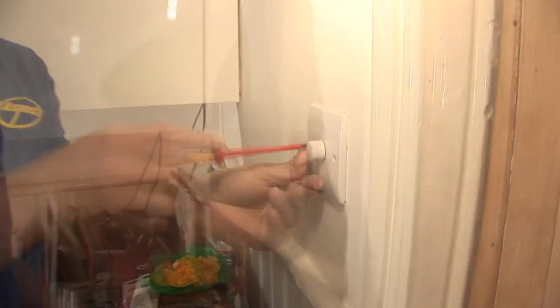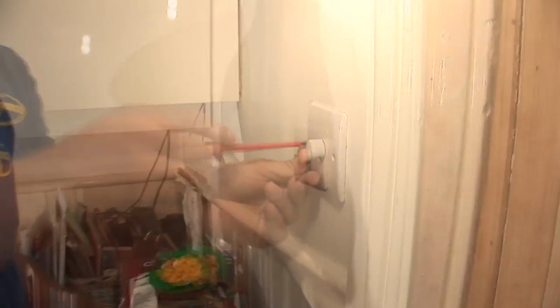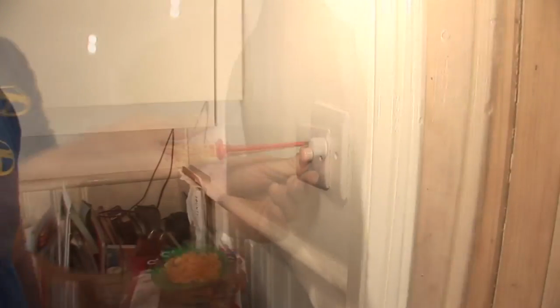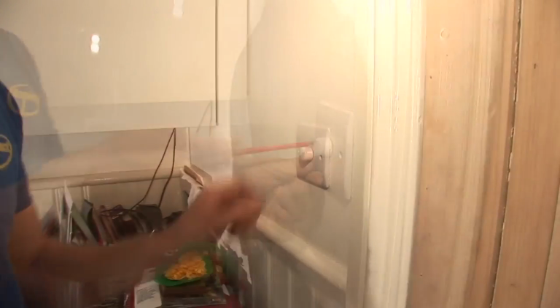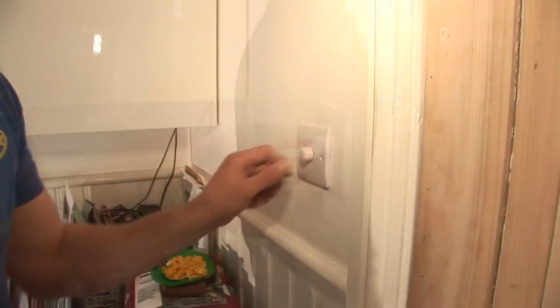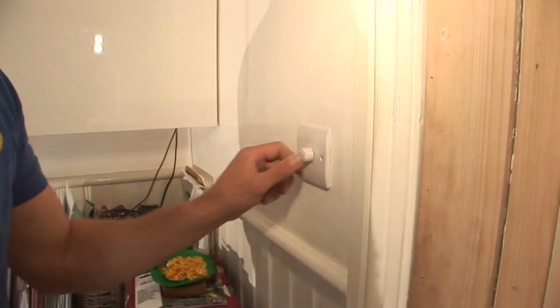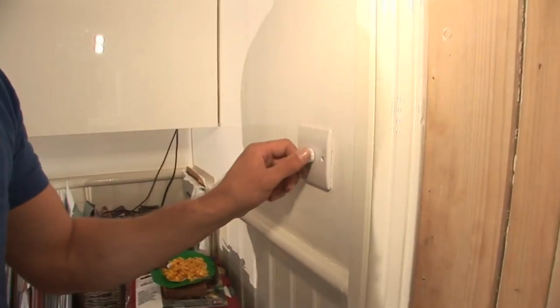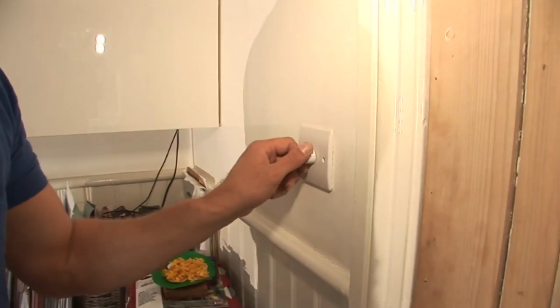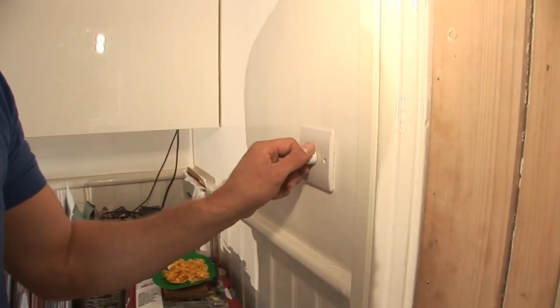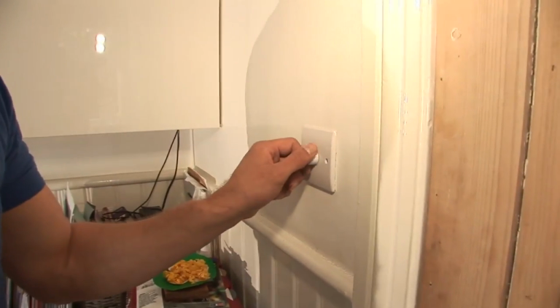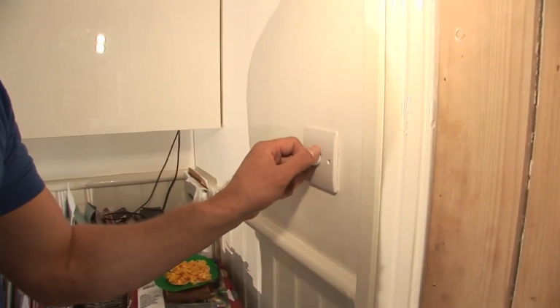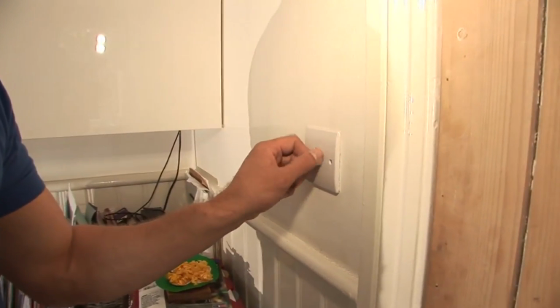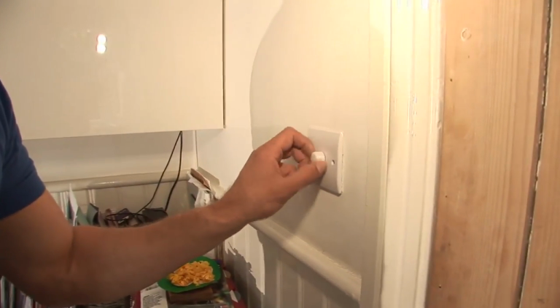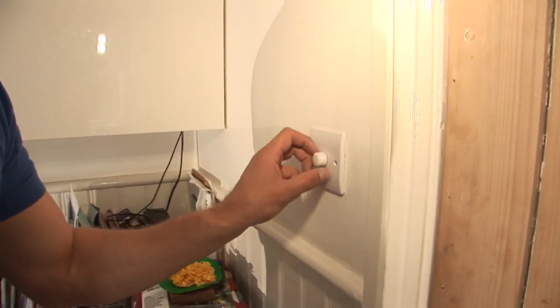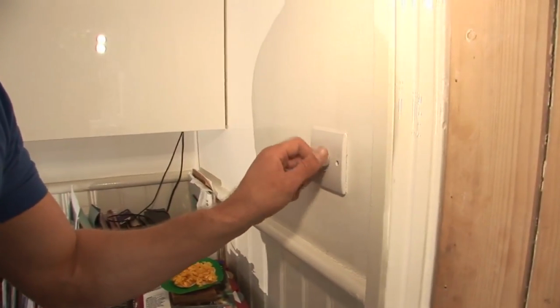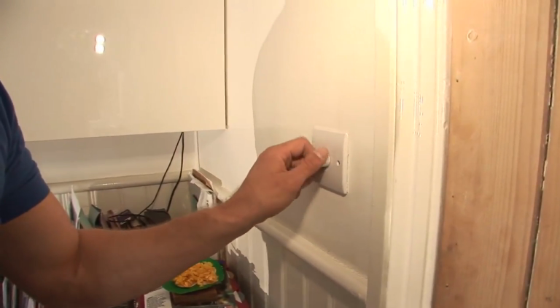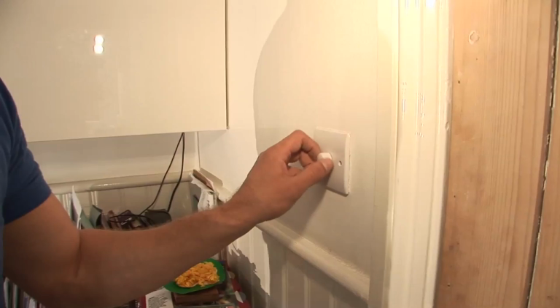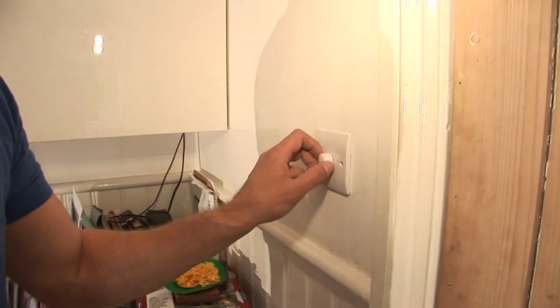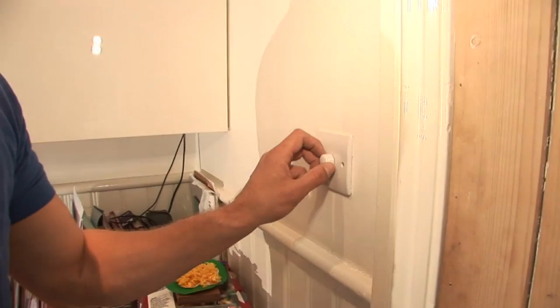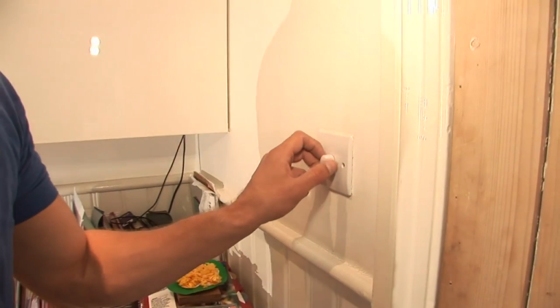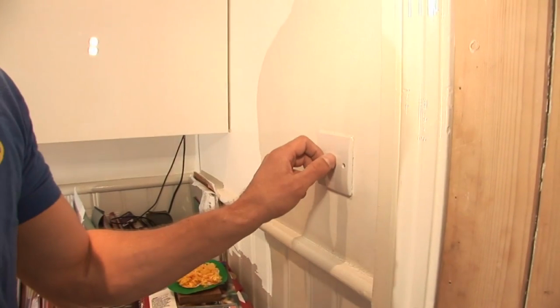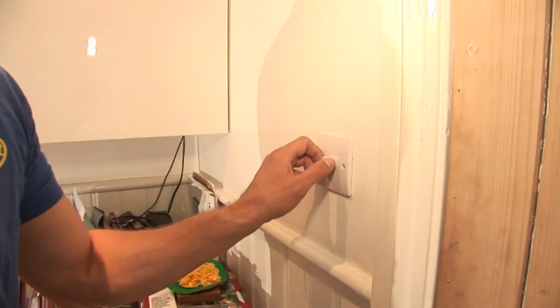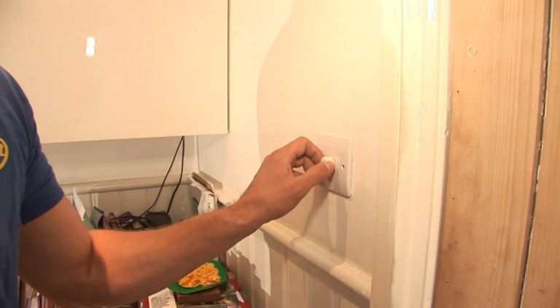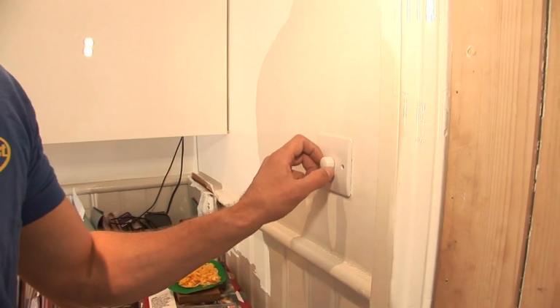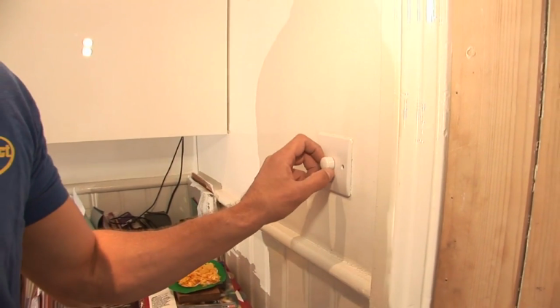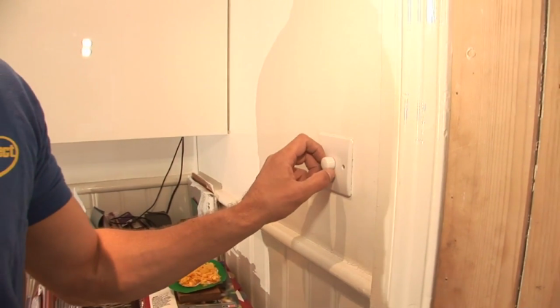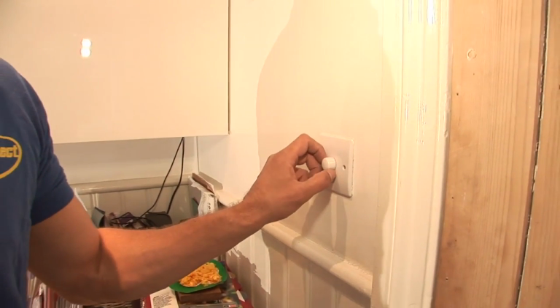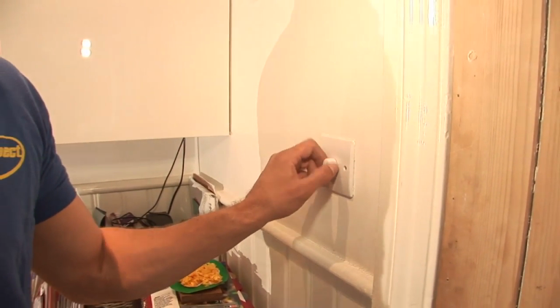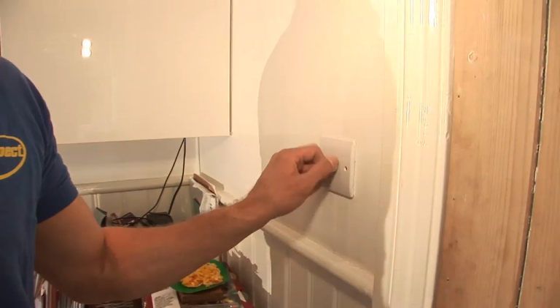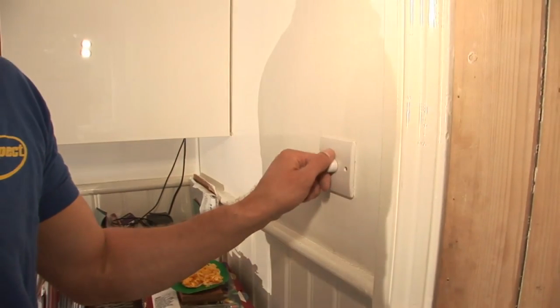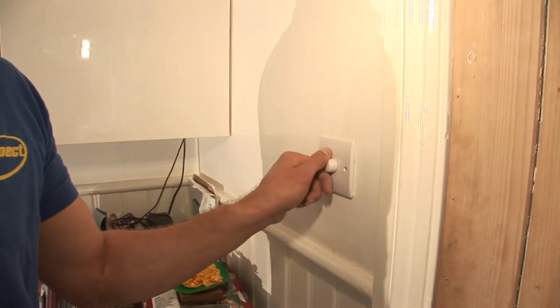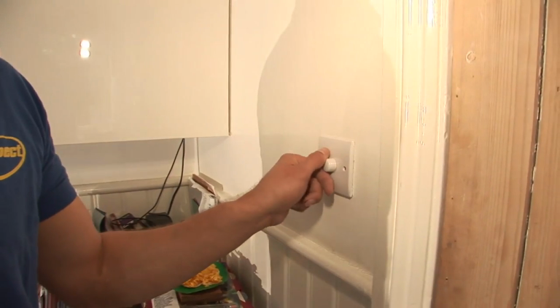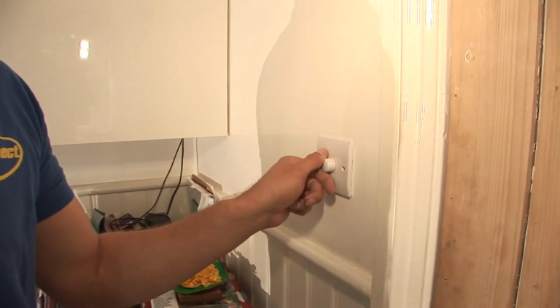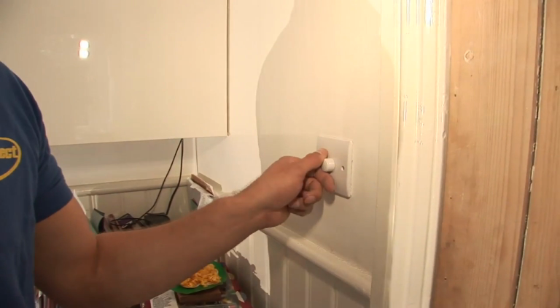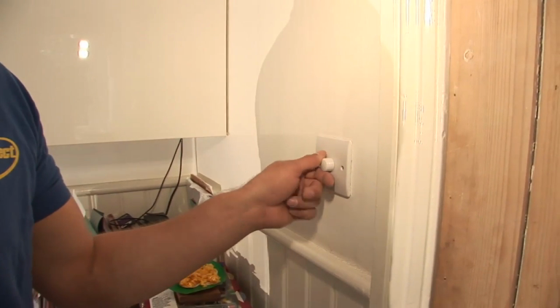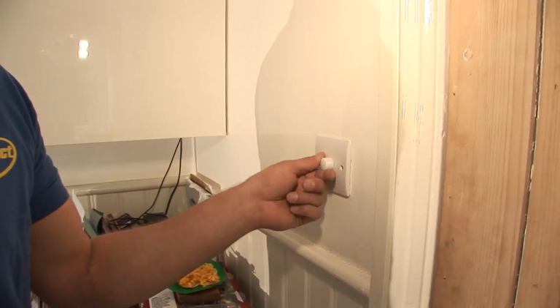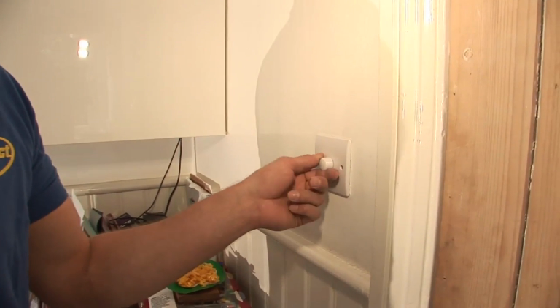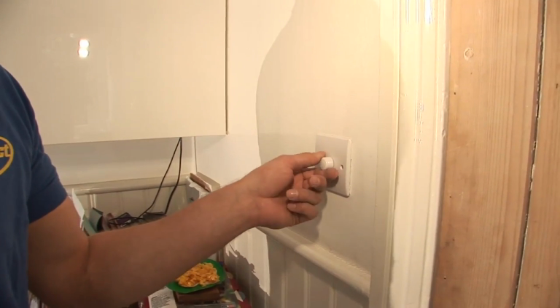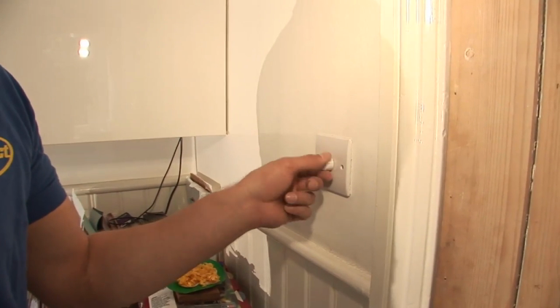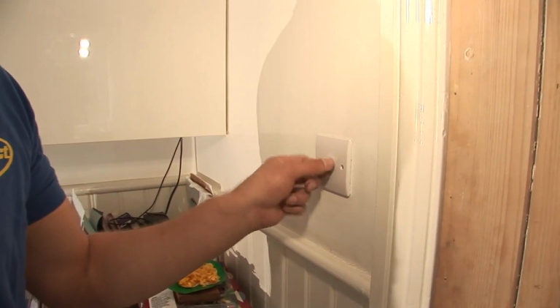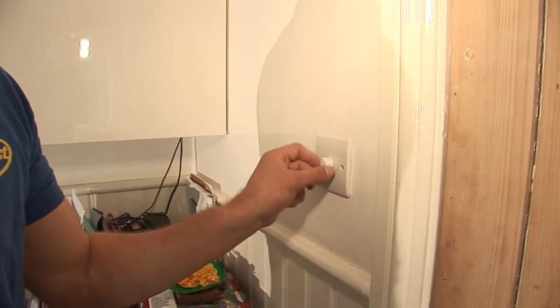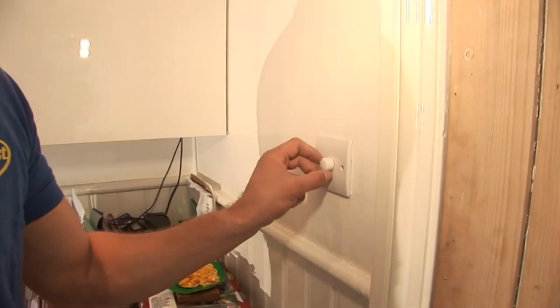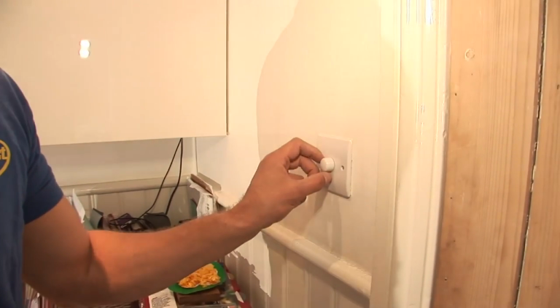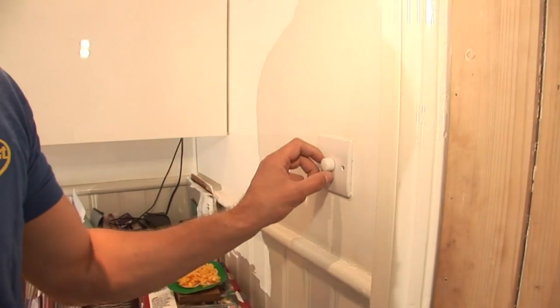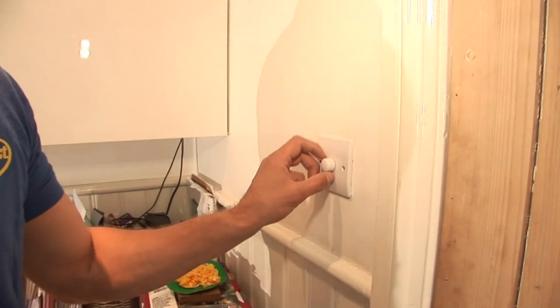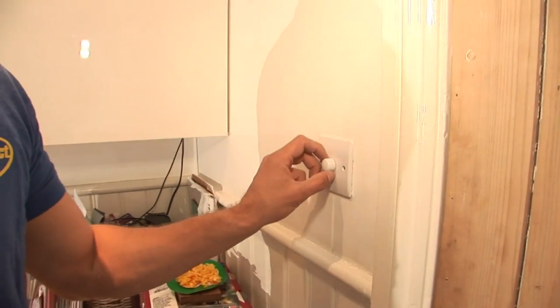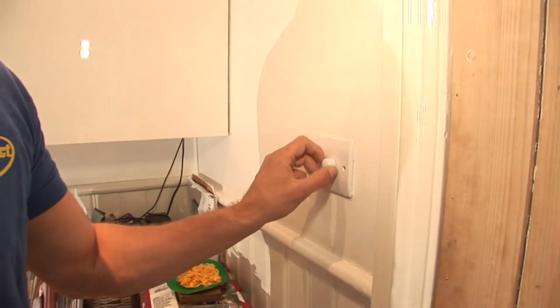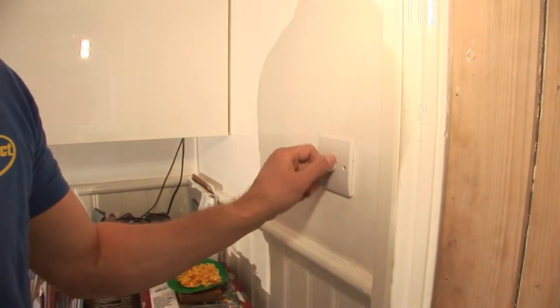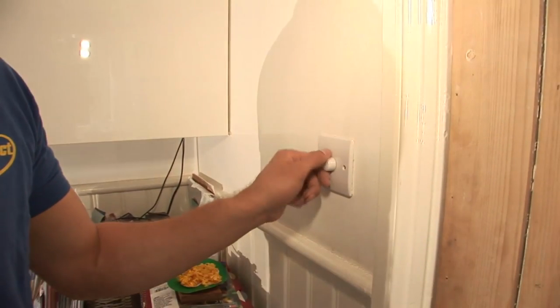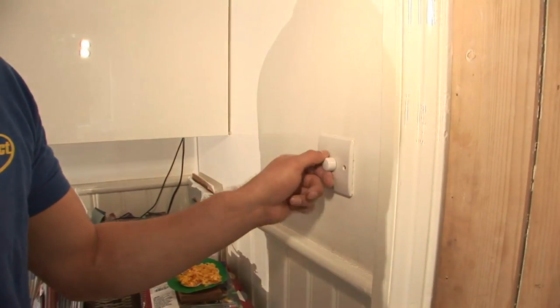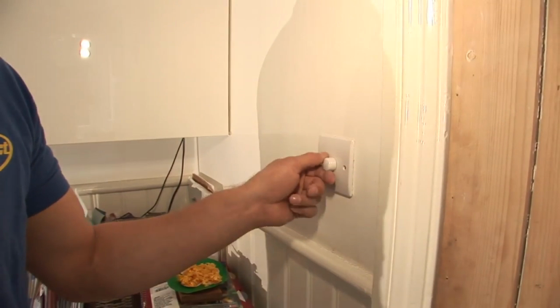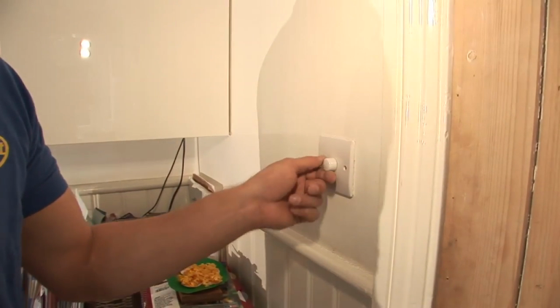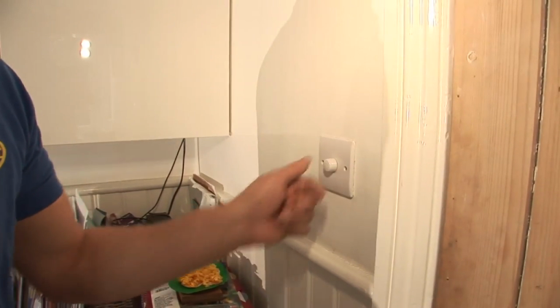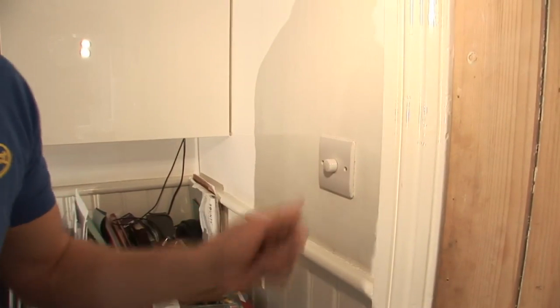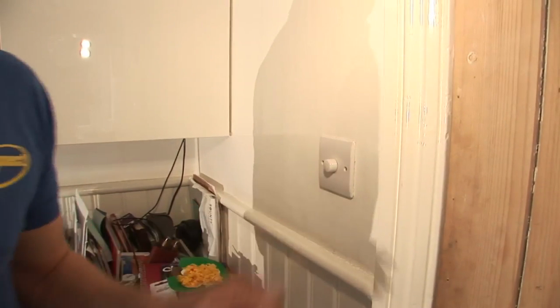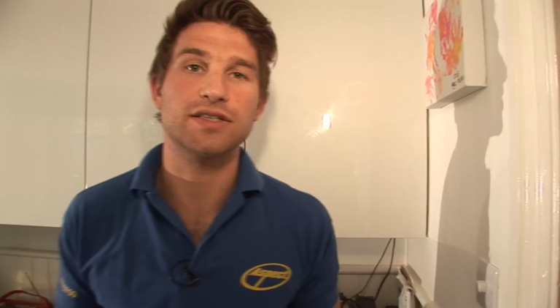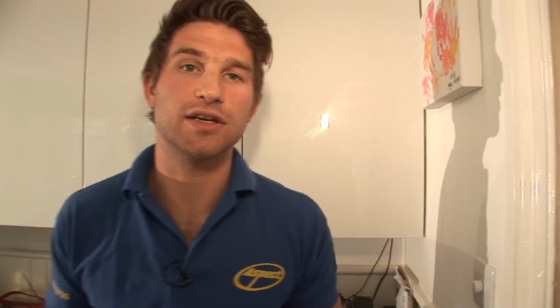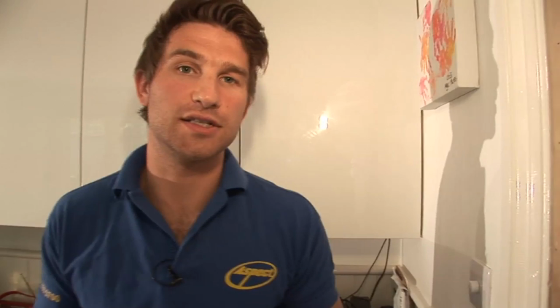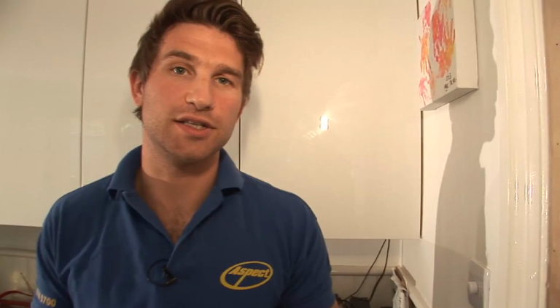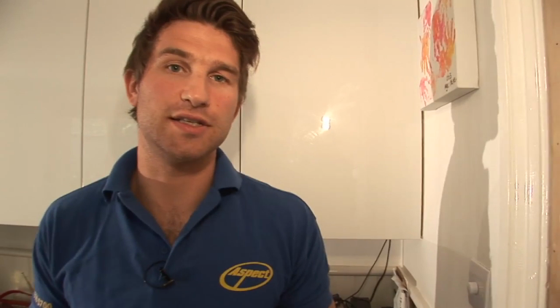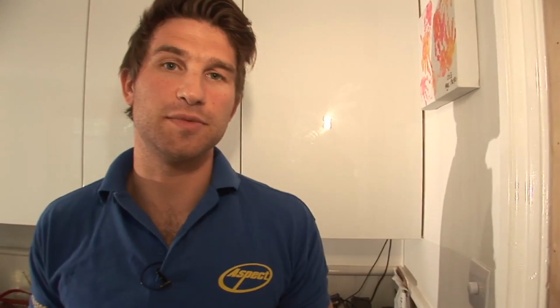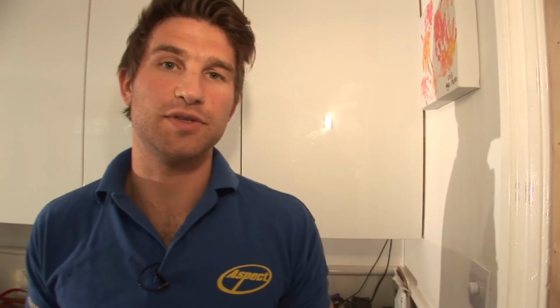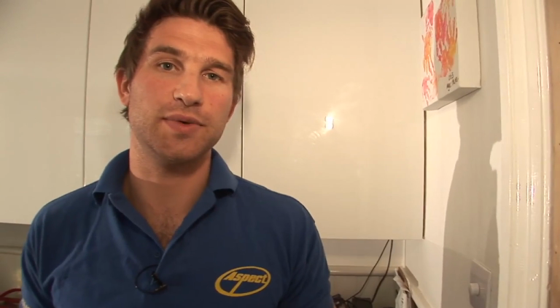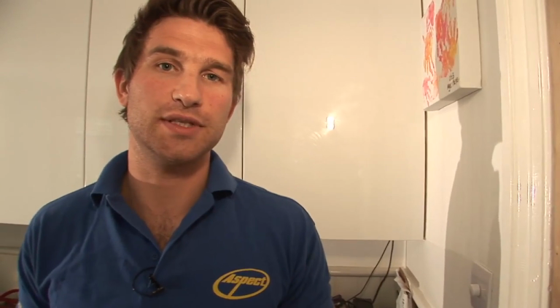Now the power is back on, we can test the dimmer — and there we go, the dimmer works. And that's how you do a dimmer switch.